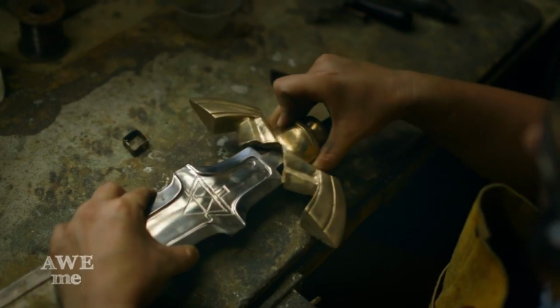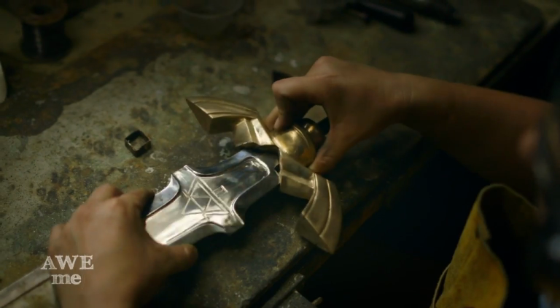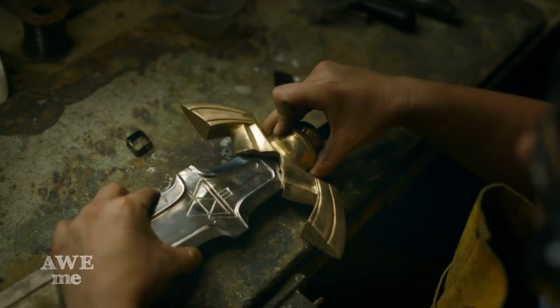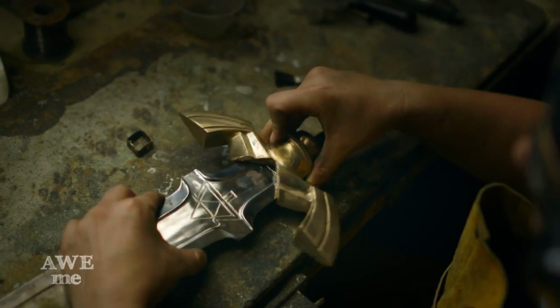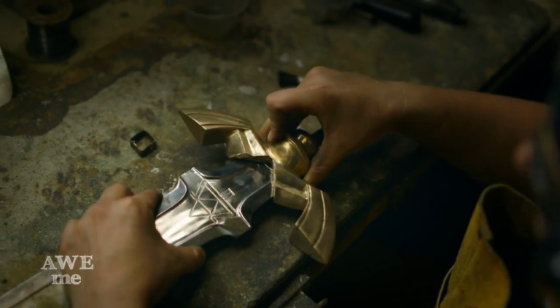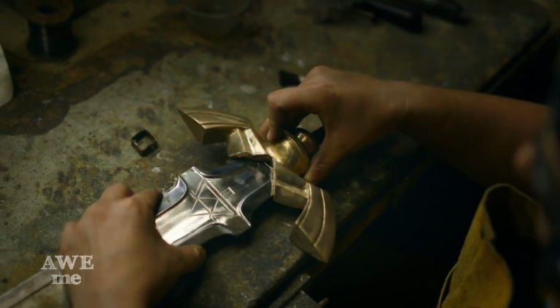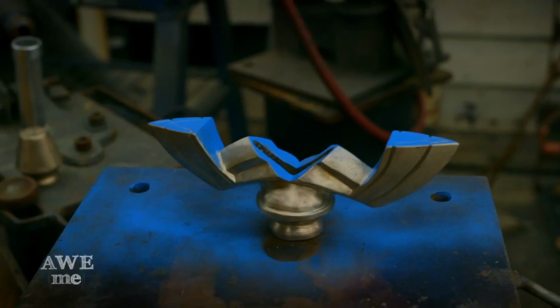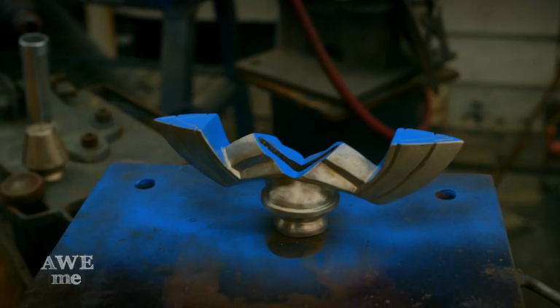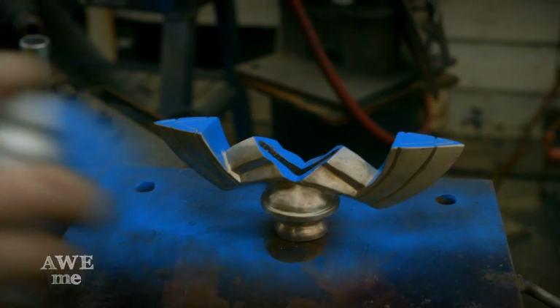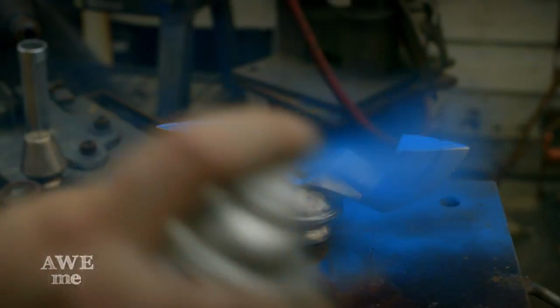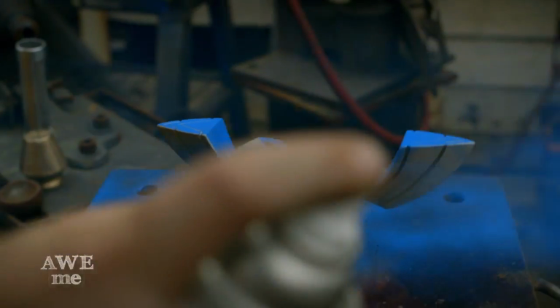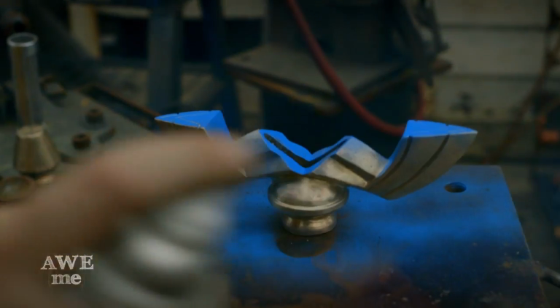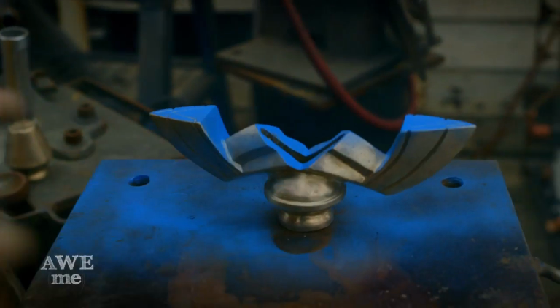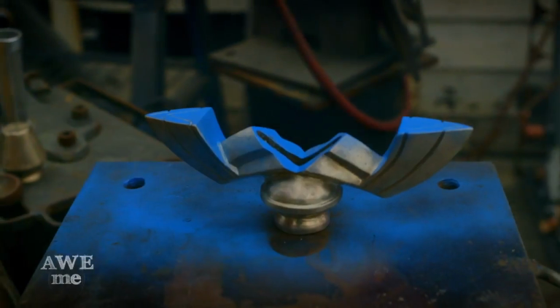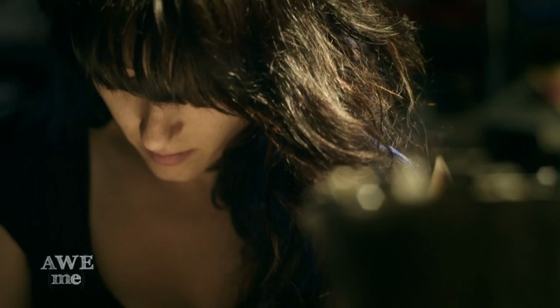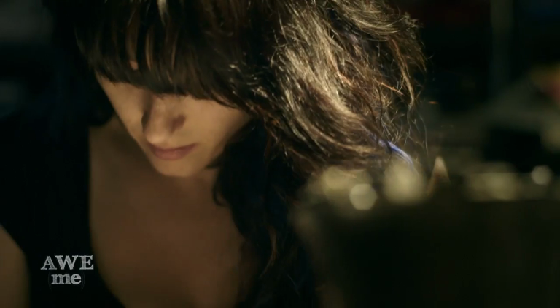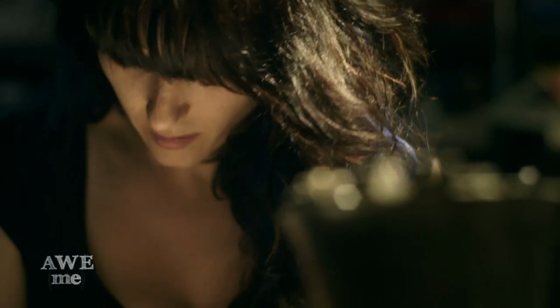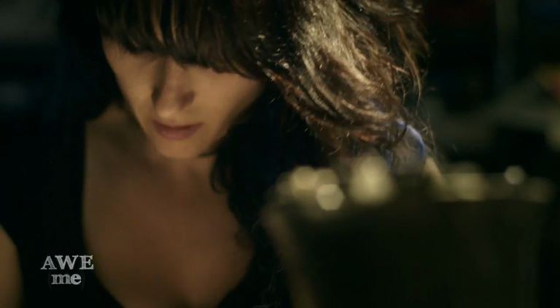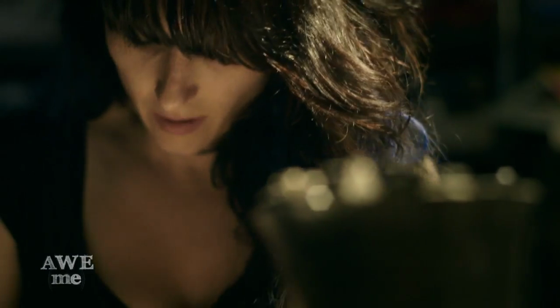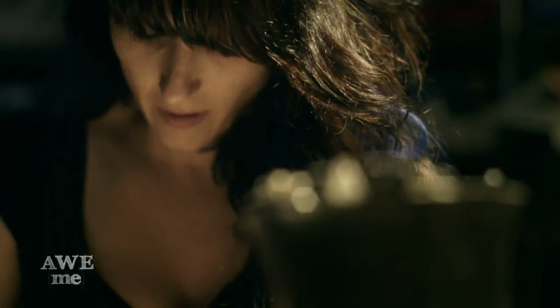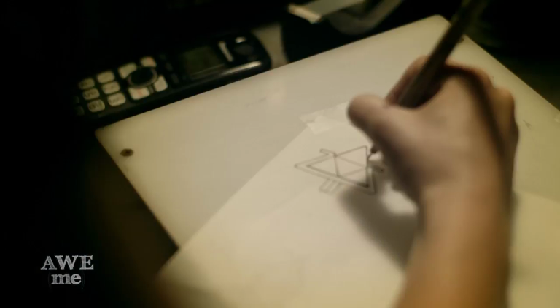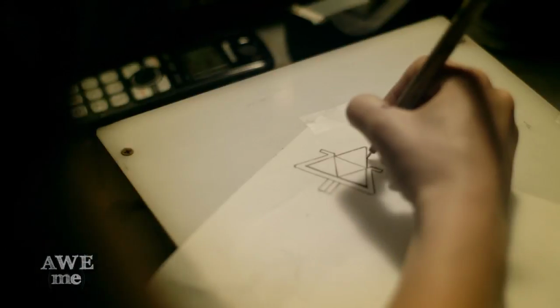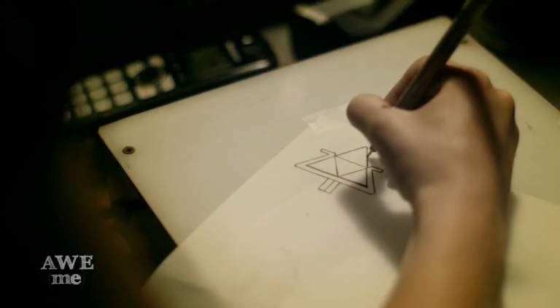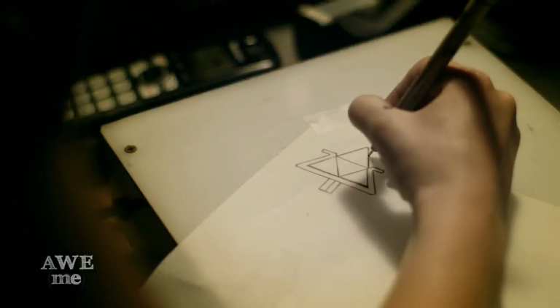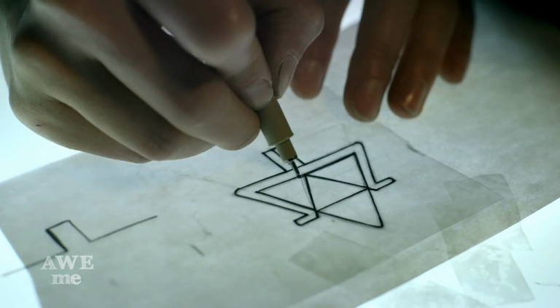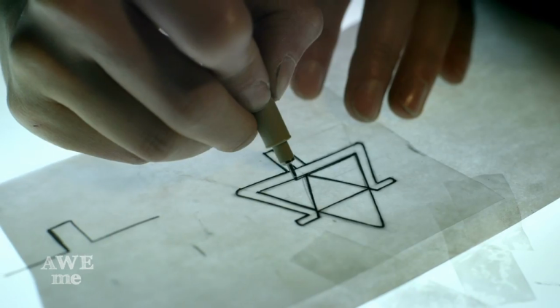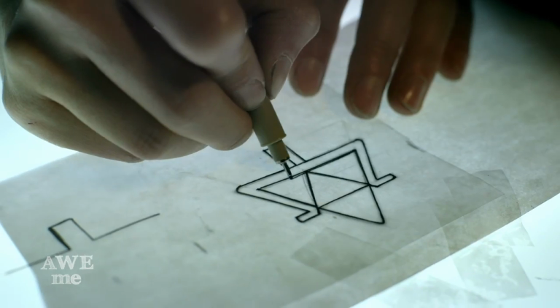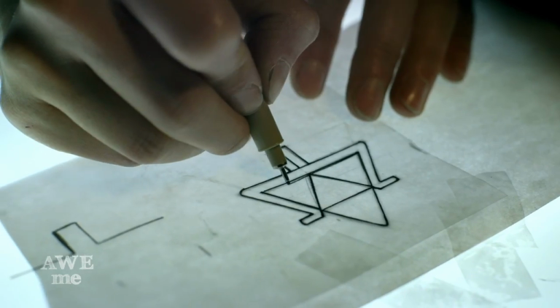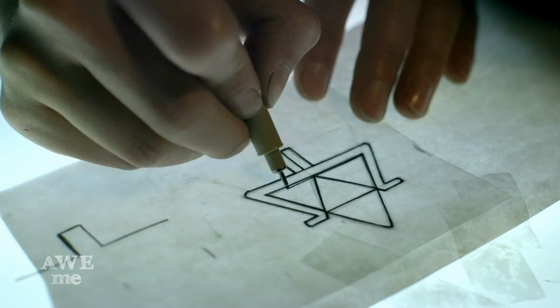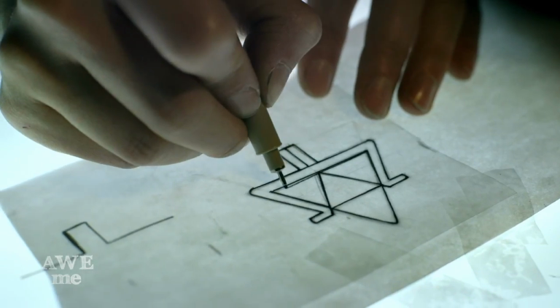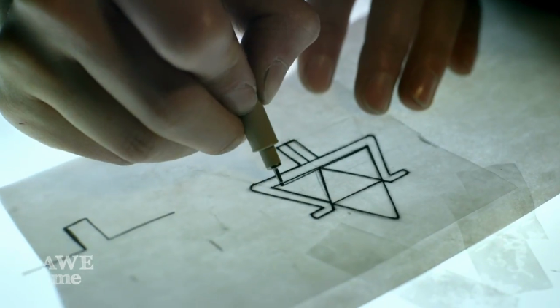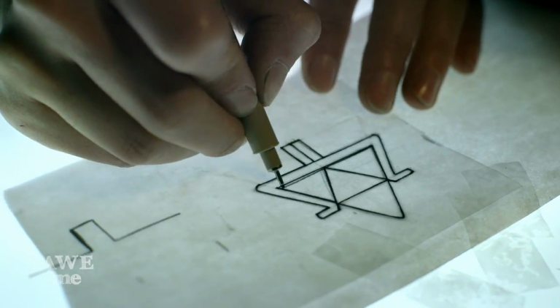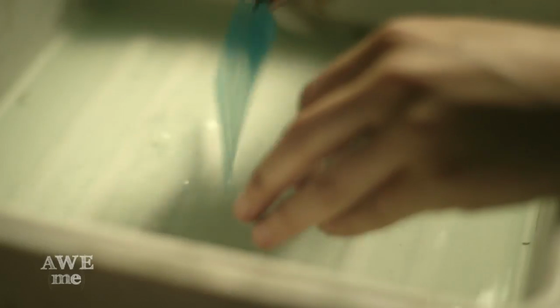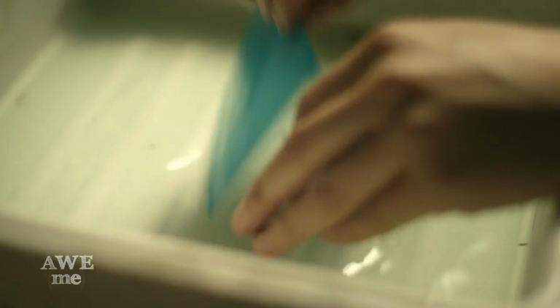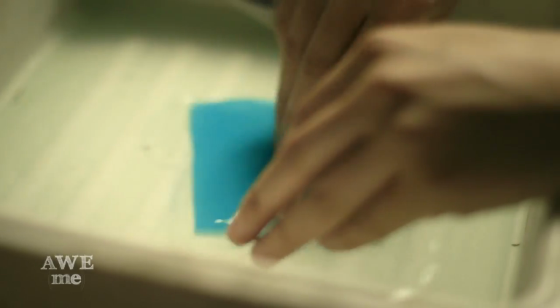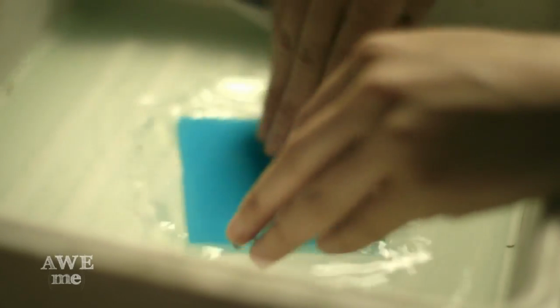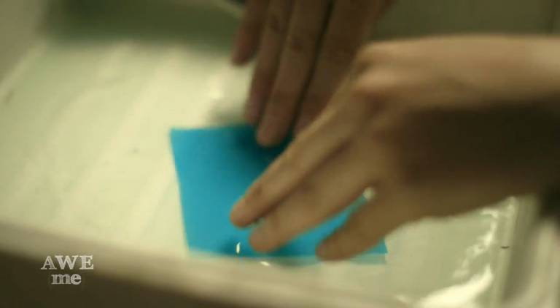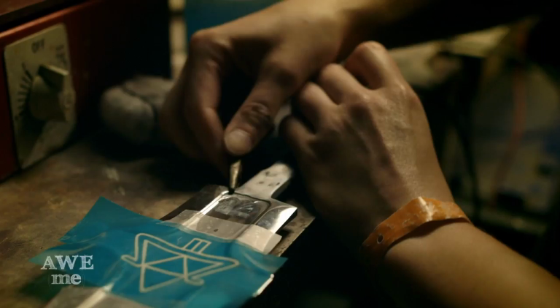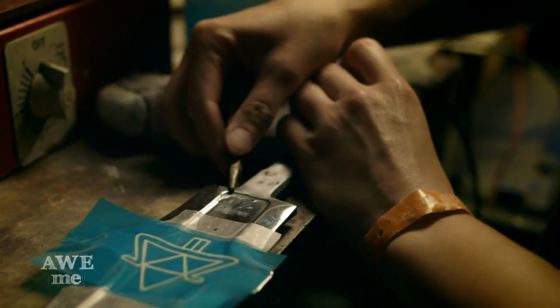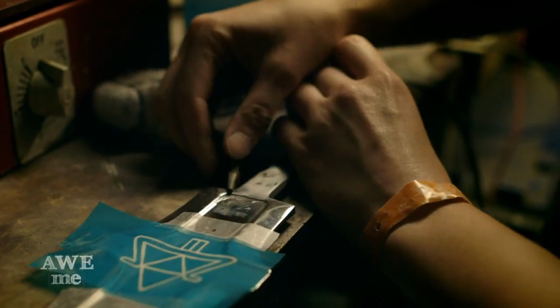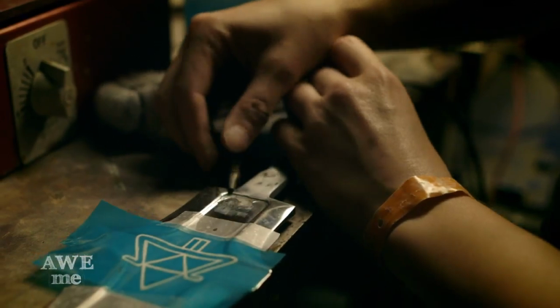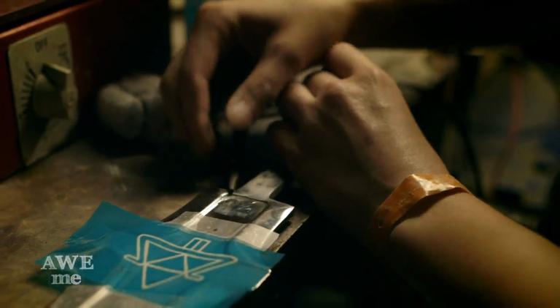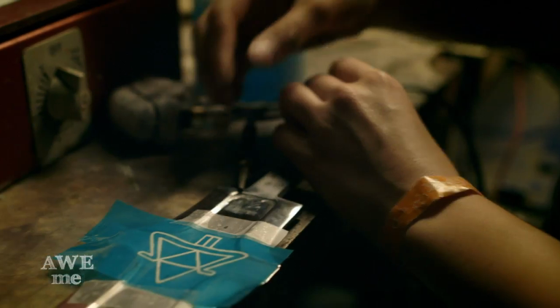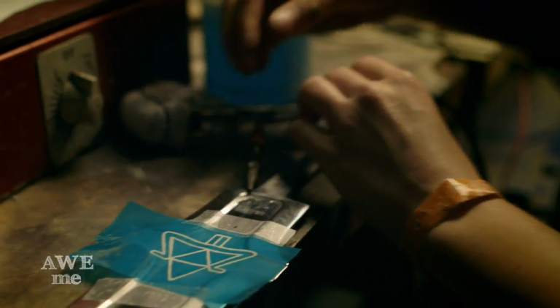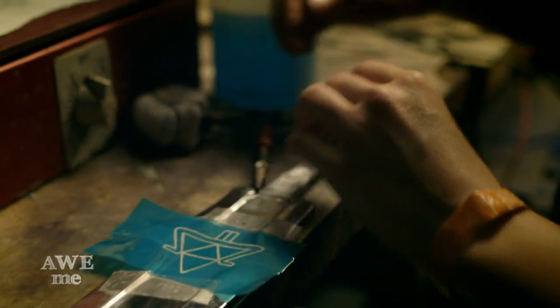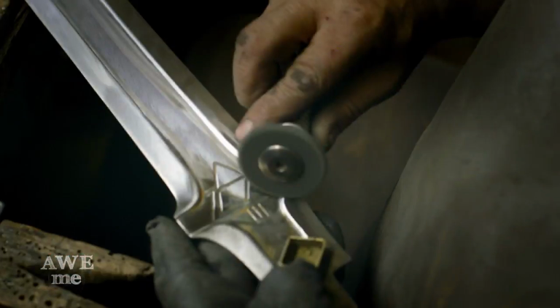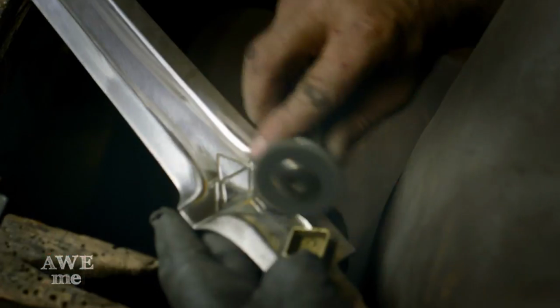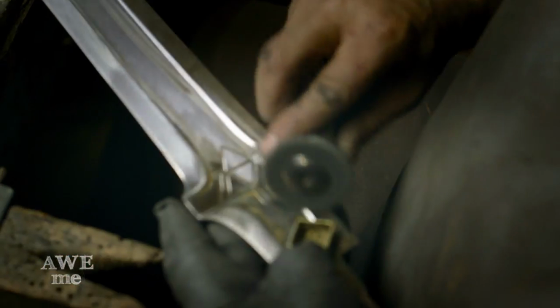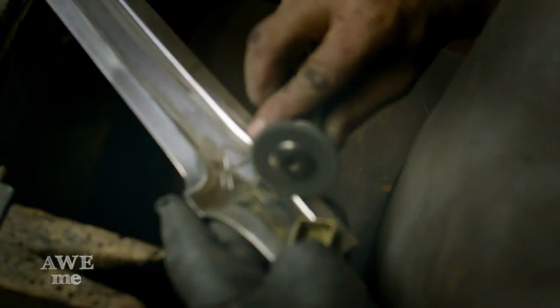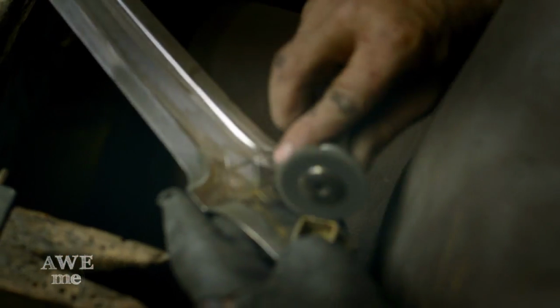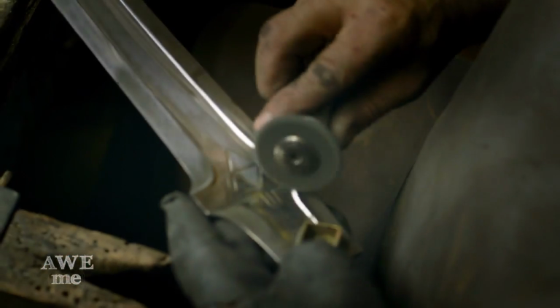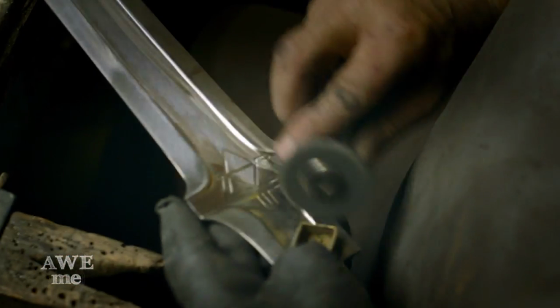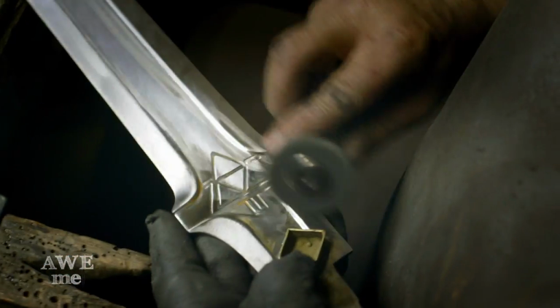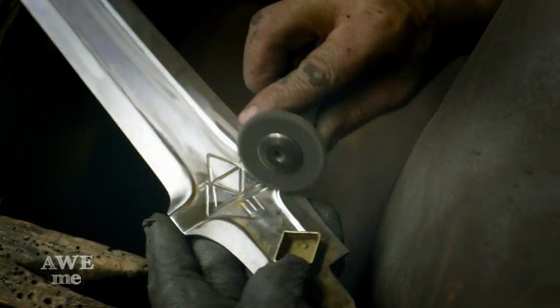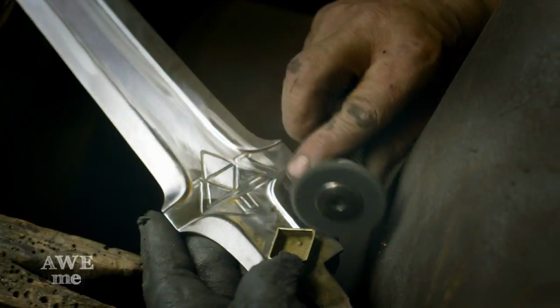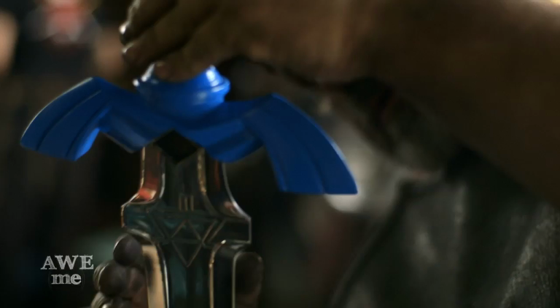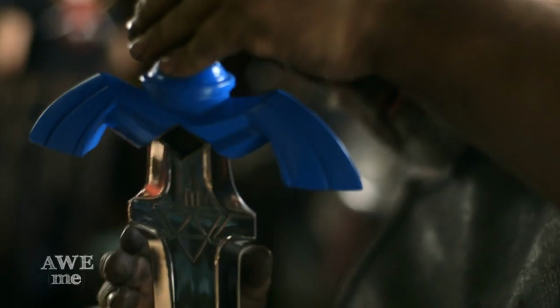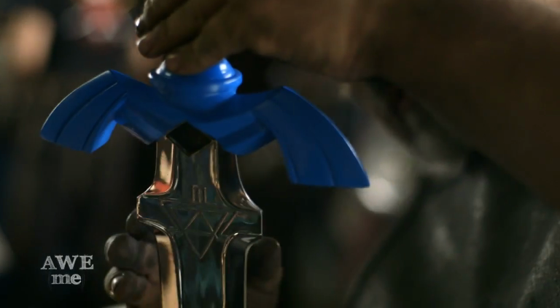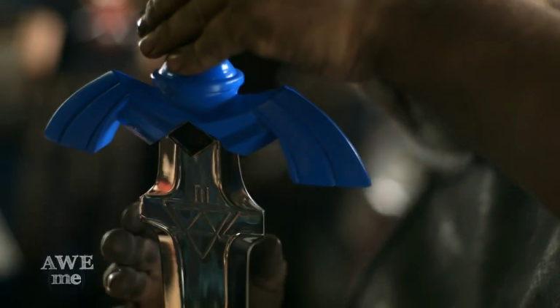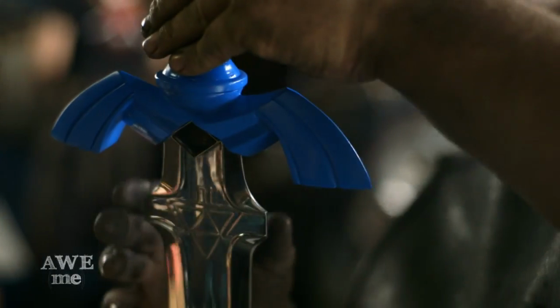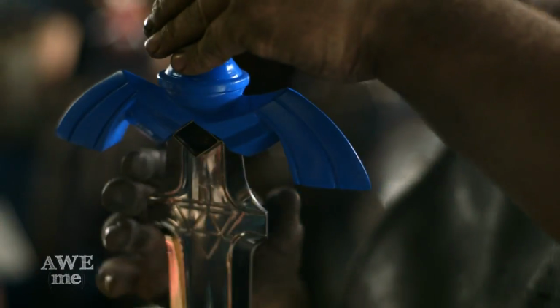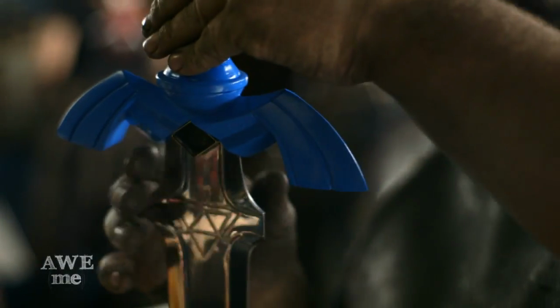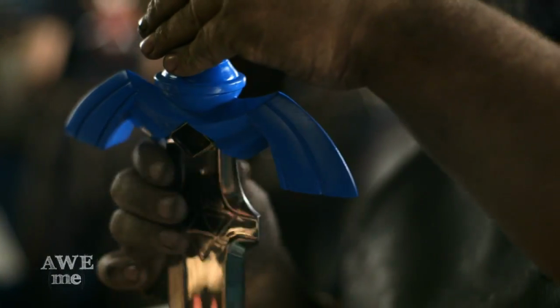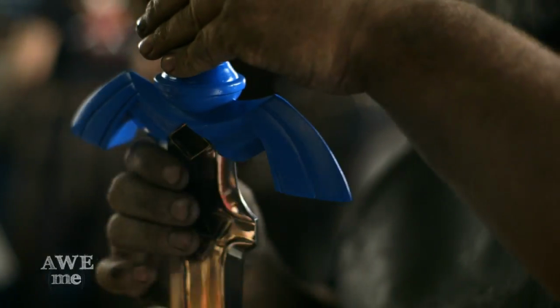Zelda's Master Sword has been one of the most requested blades, so I guess you wore me down. I'm making it for you.